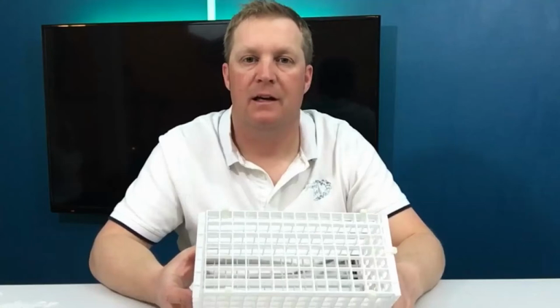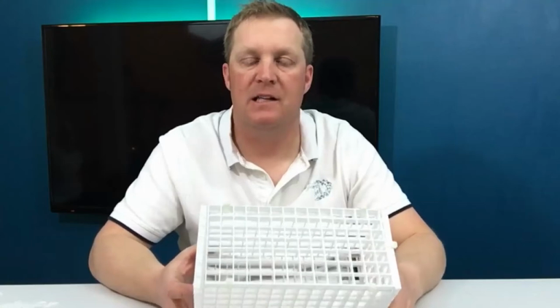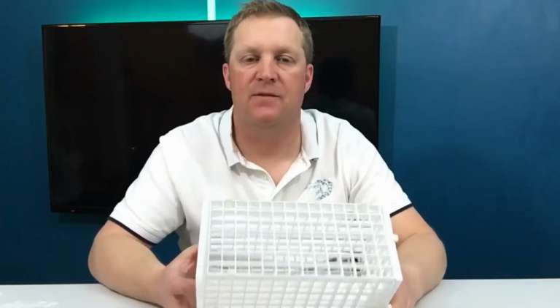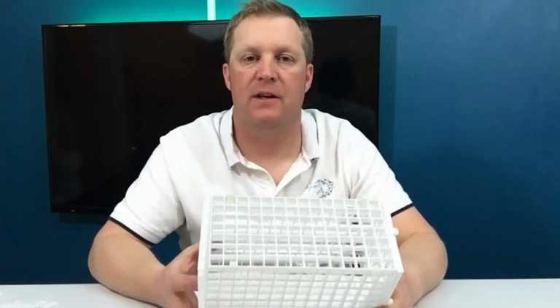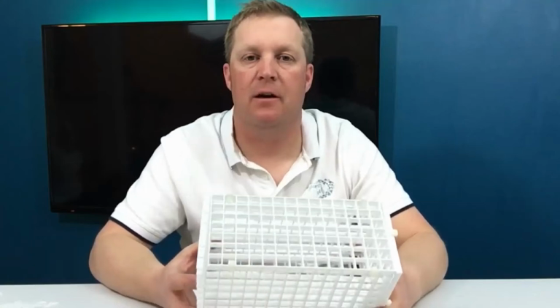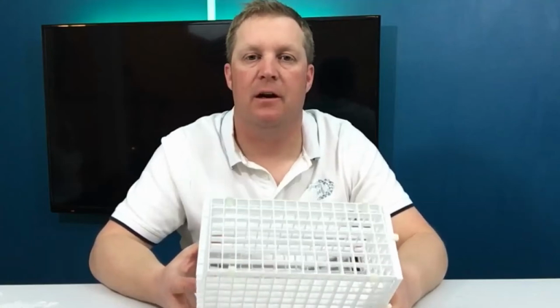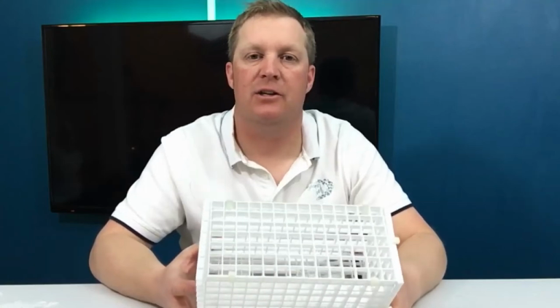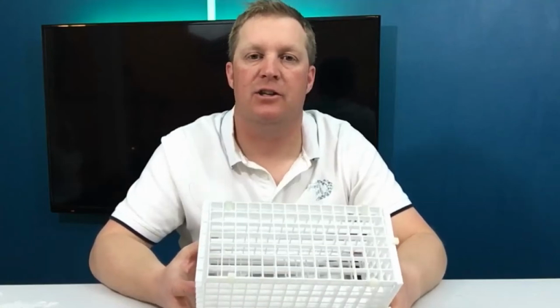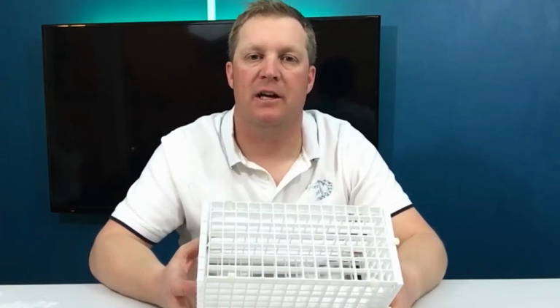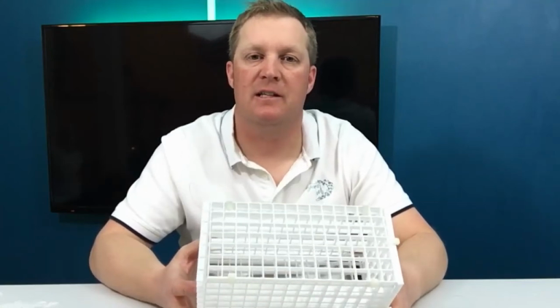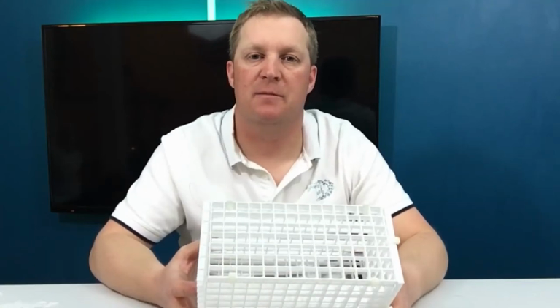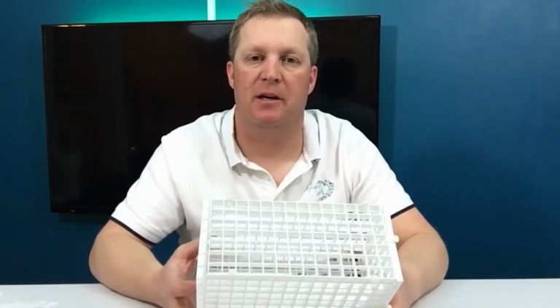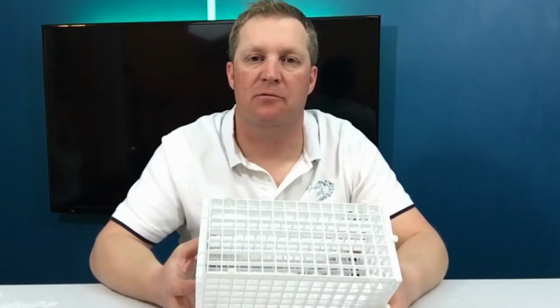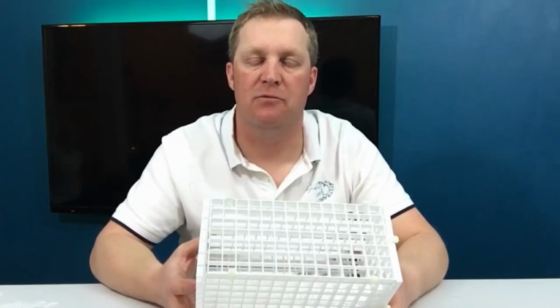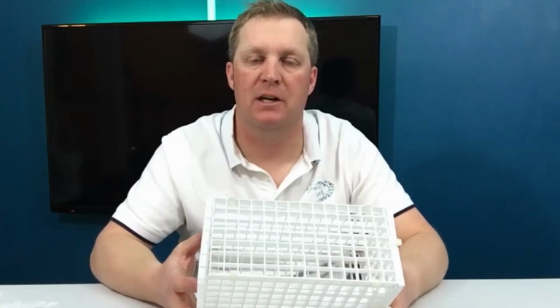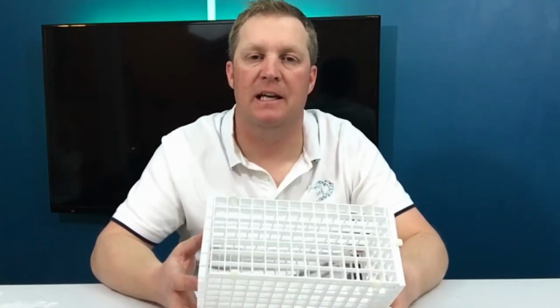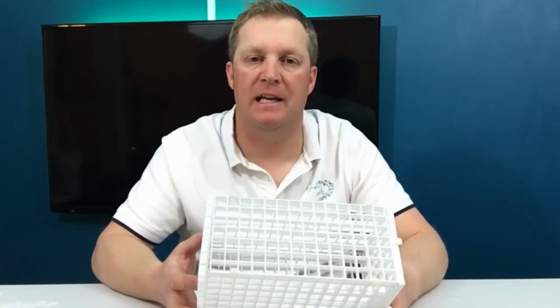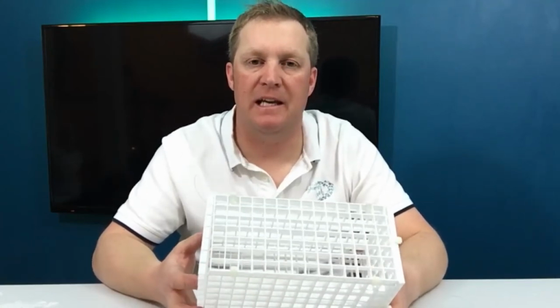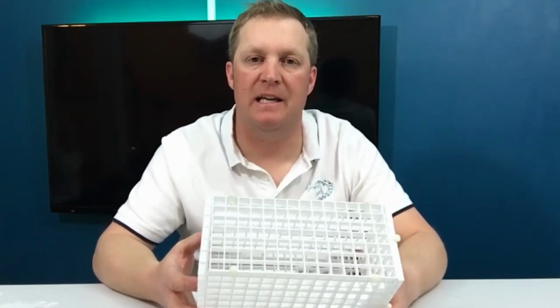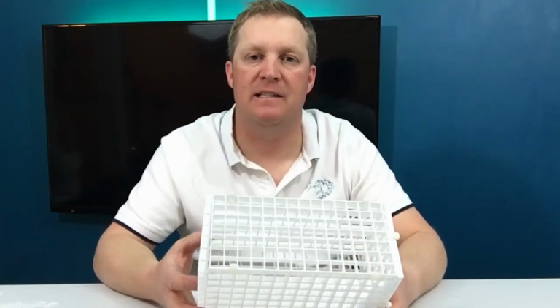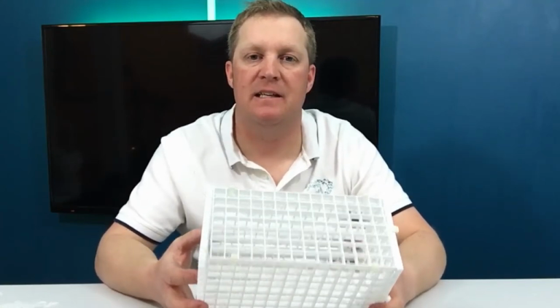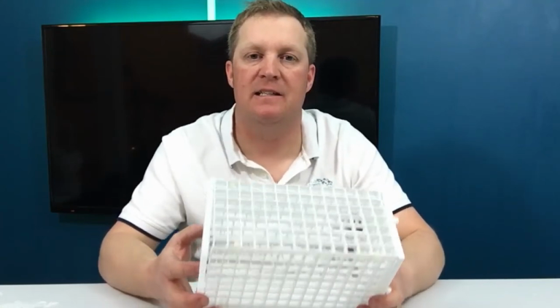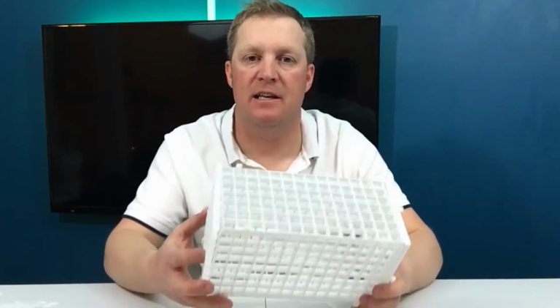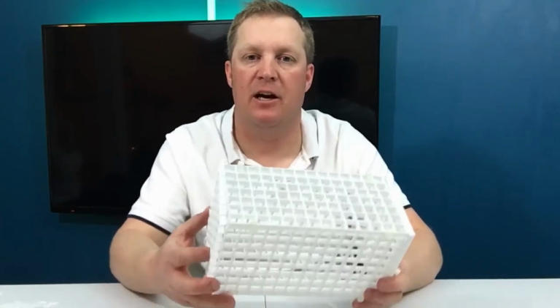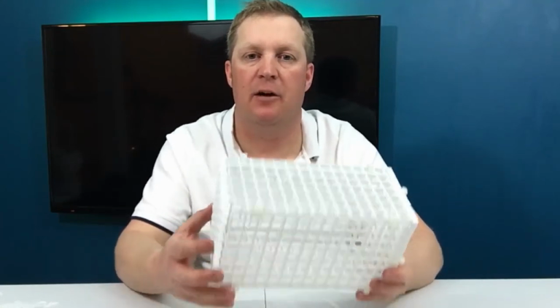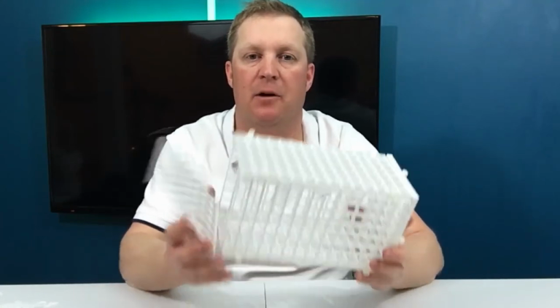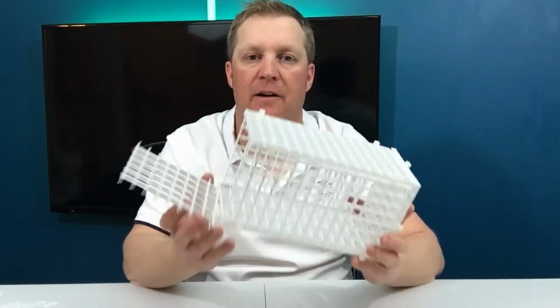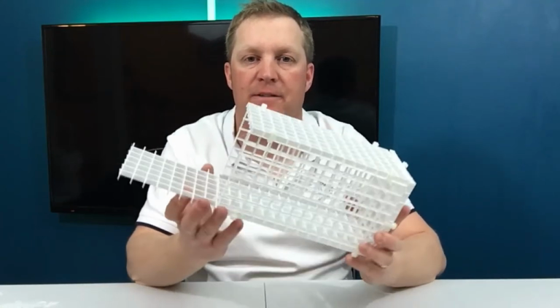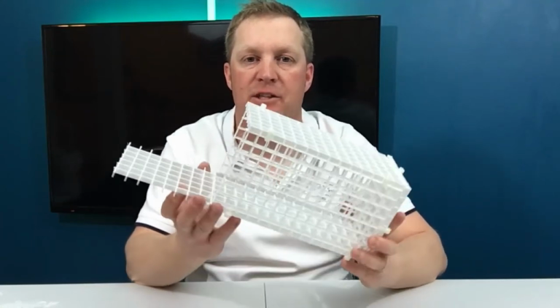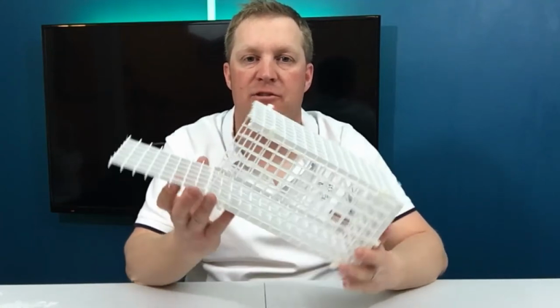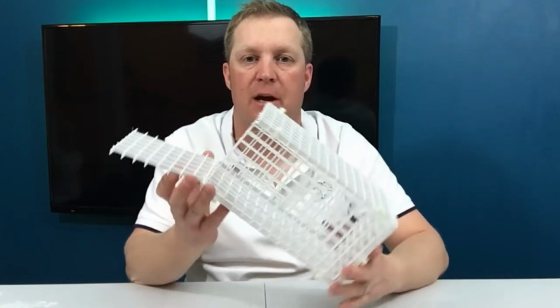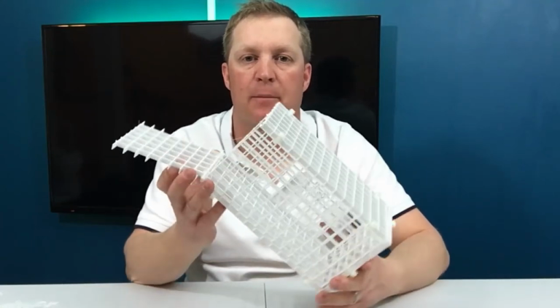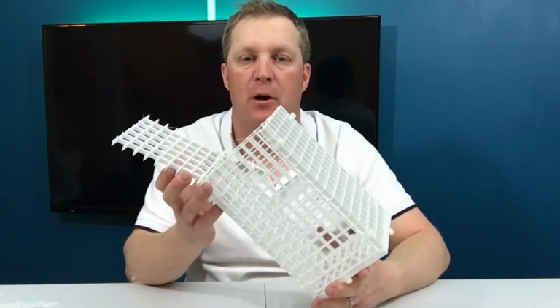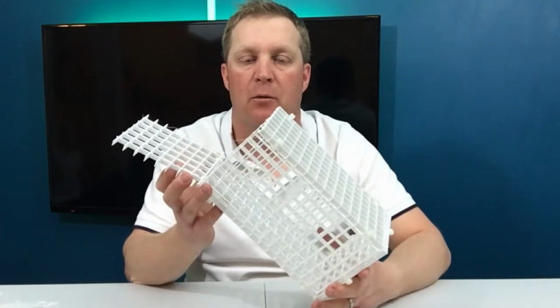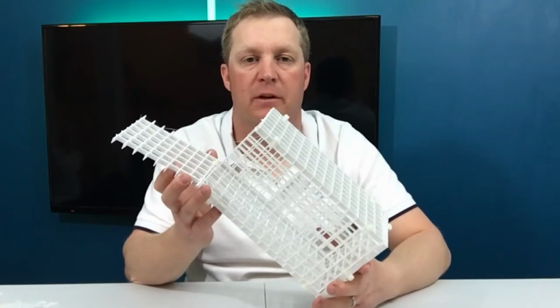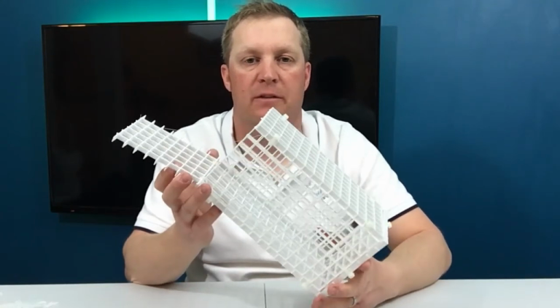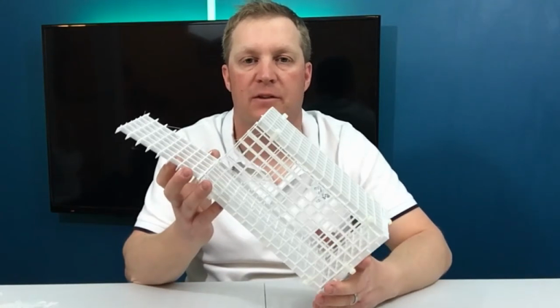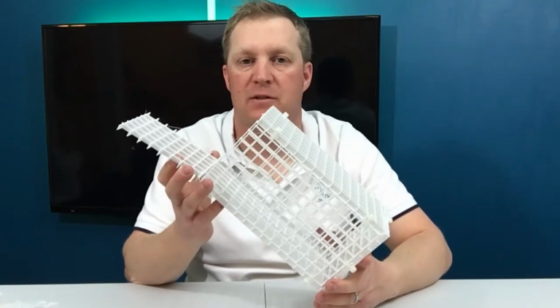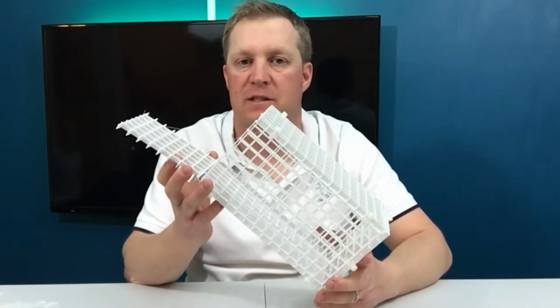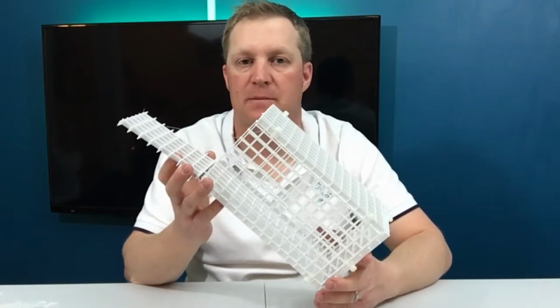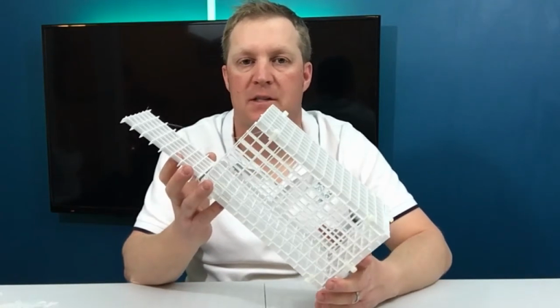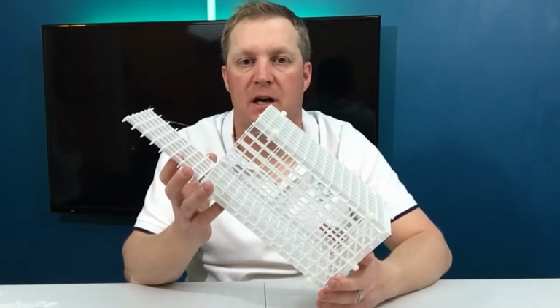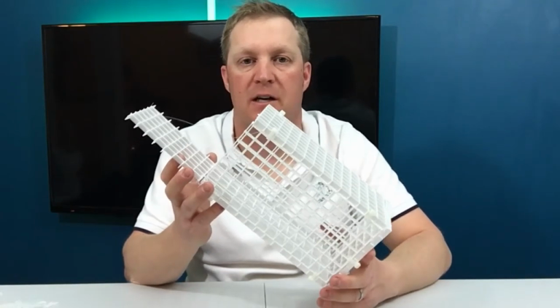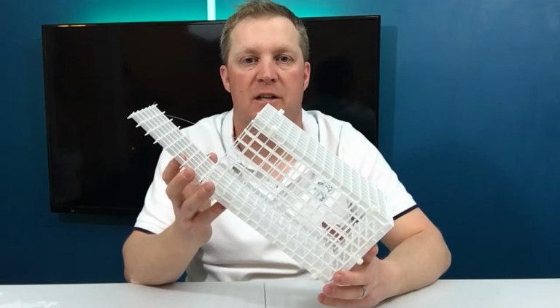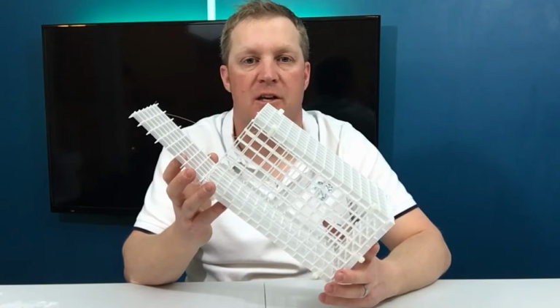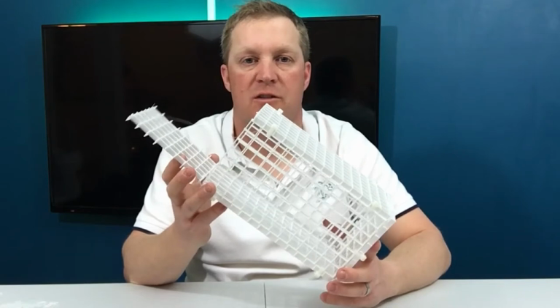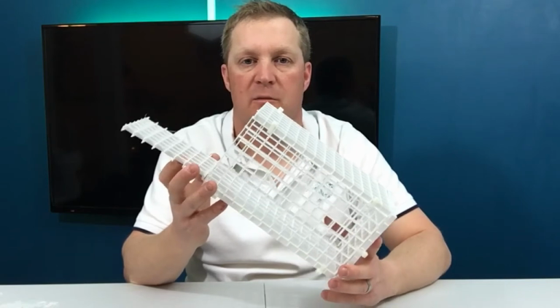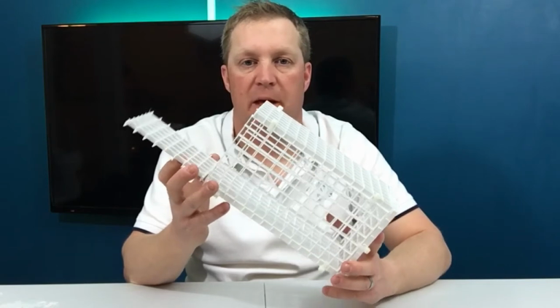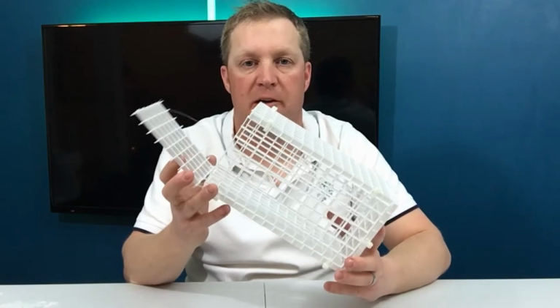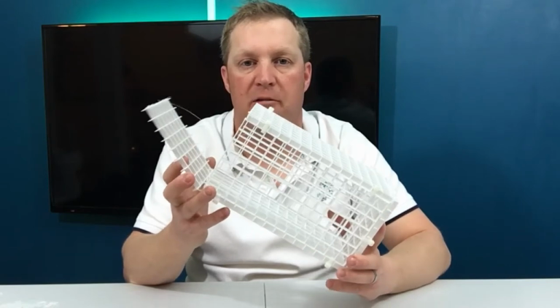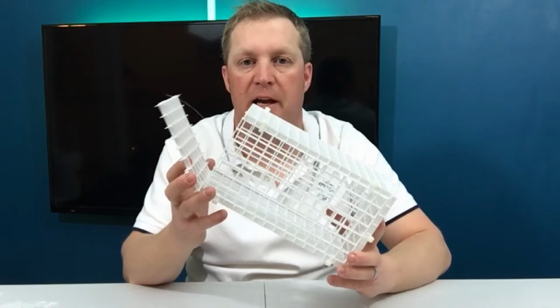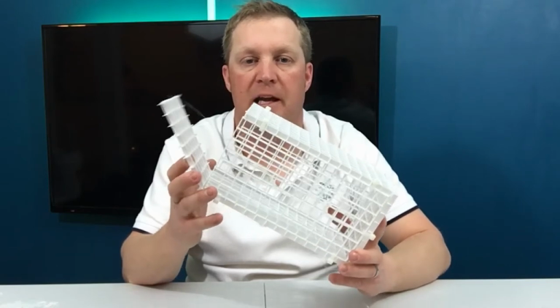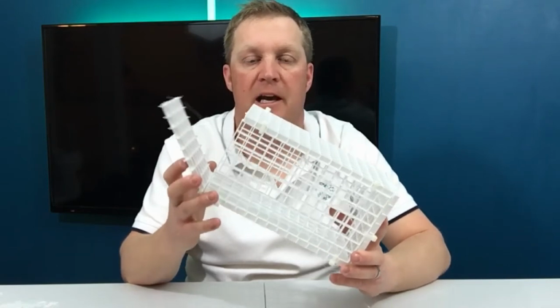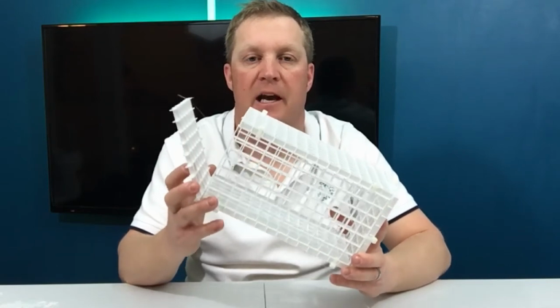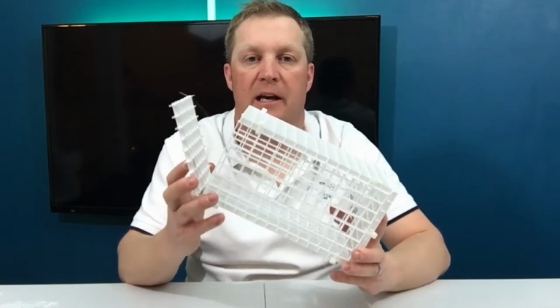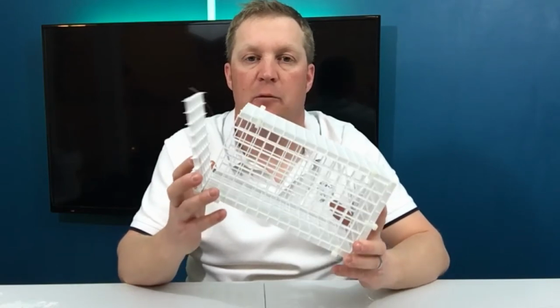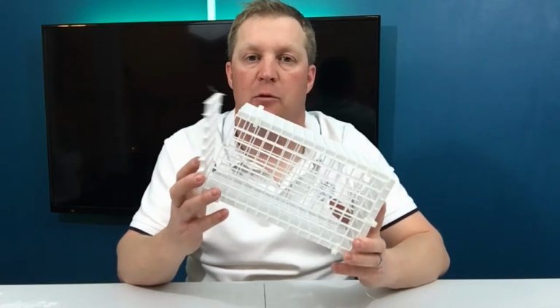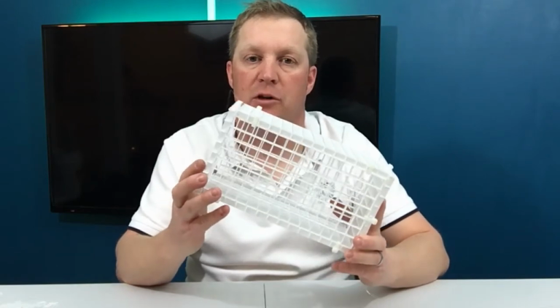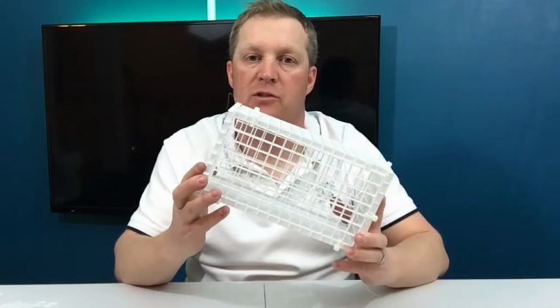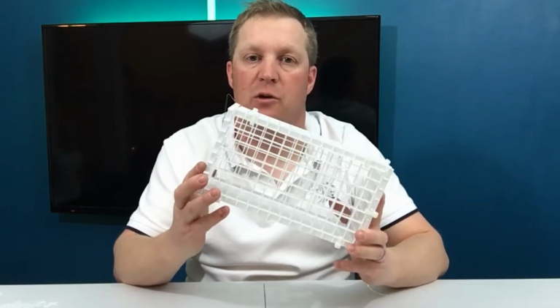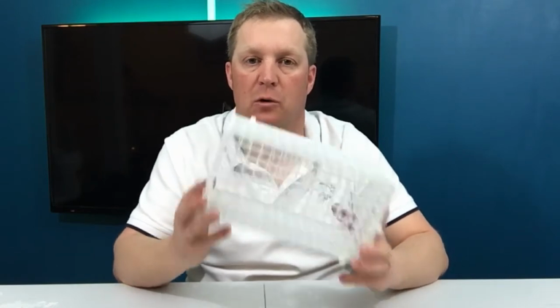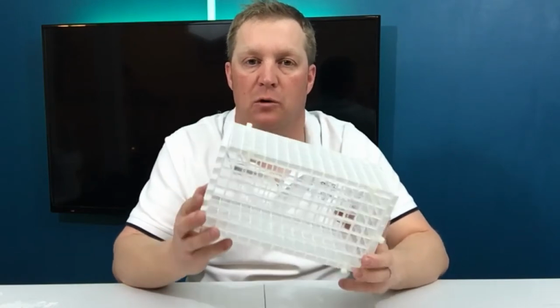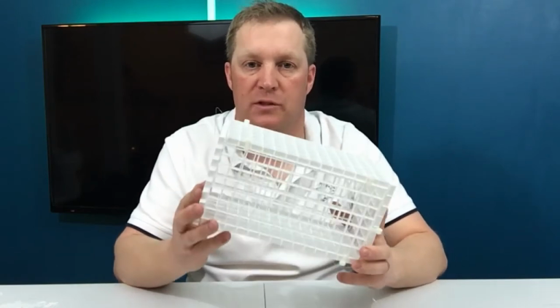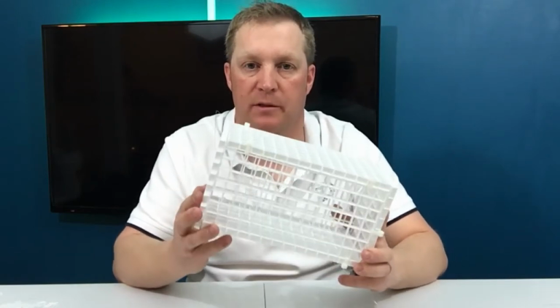In this video I'm going to show you how to make a really easy DIY fish trap with a few zip ties, some egg crate, and it works awesome.